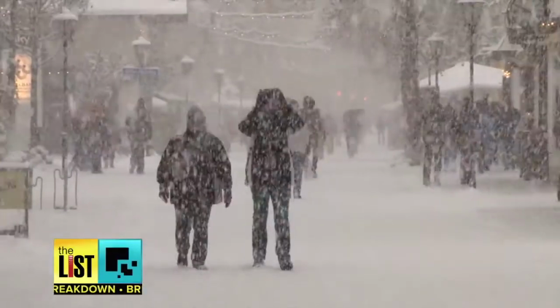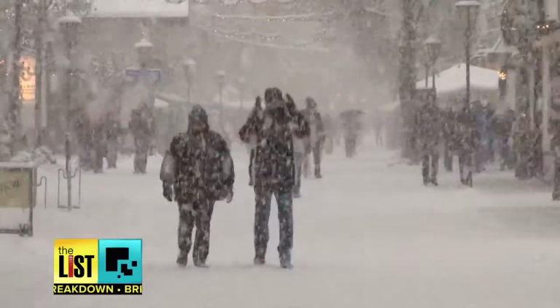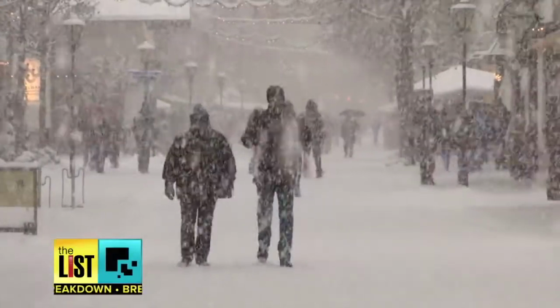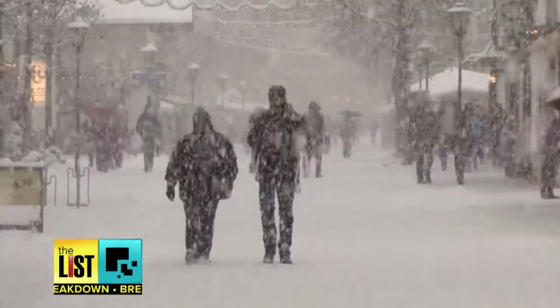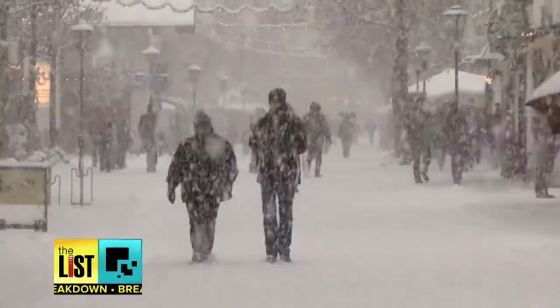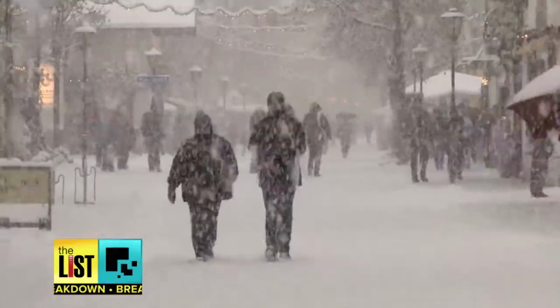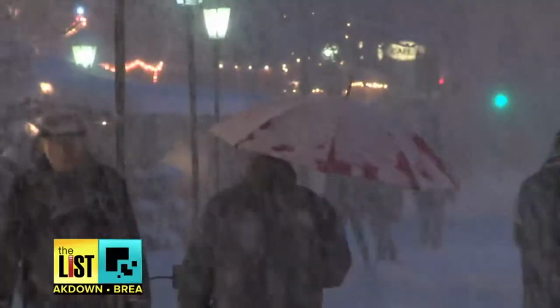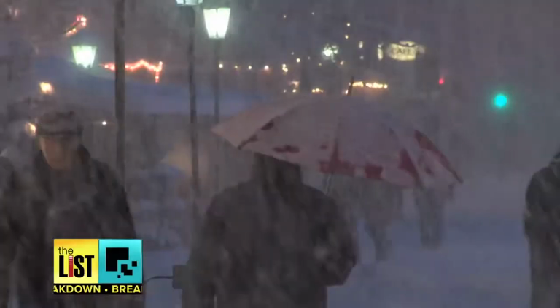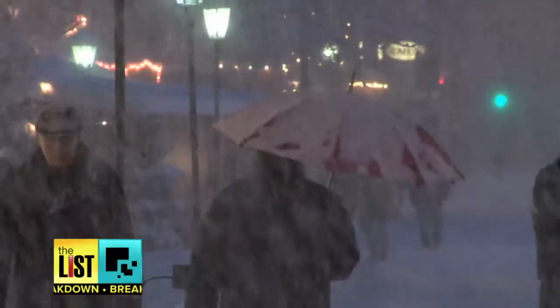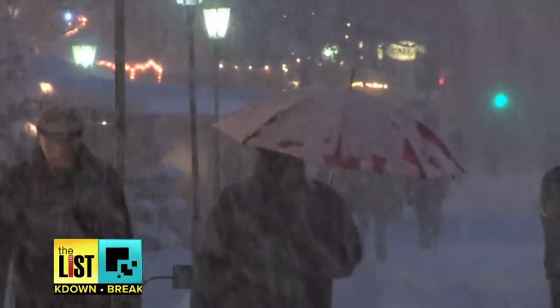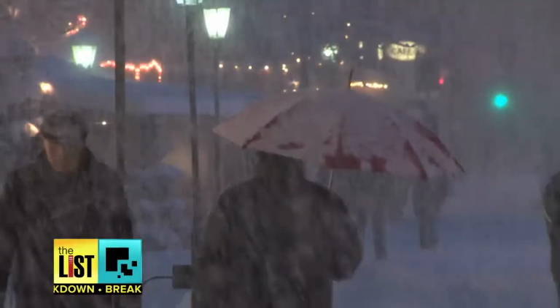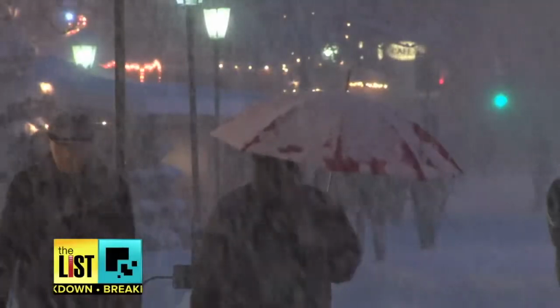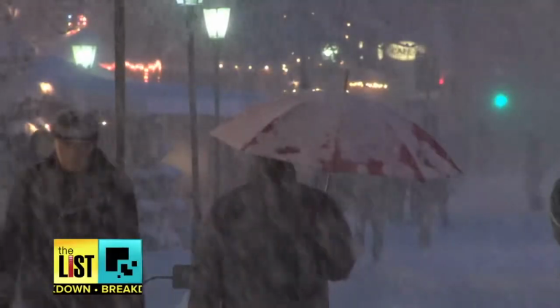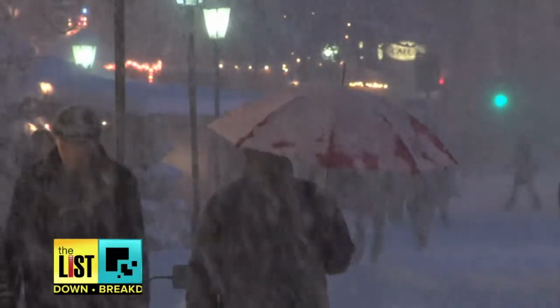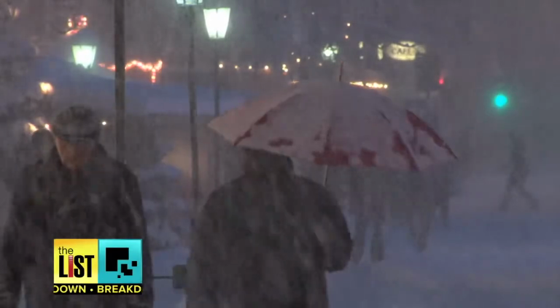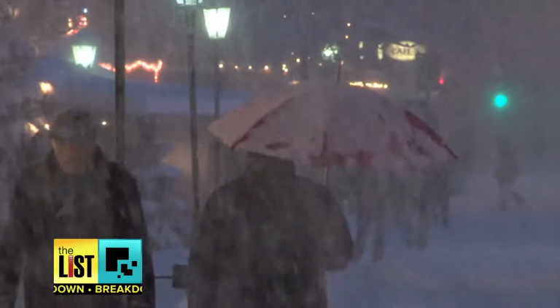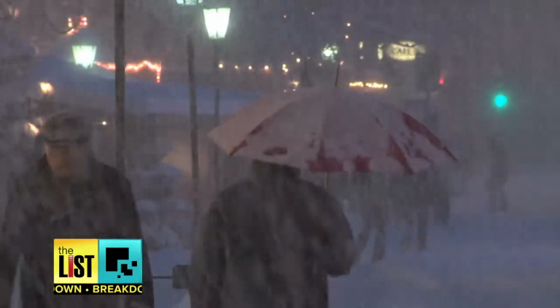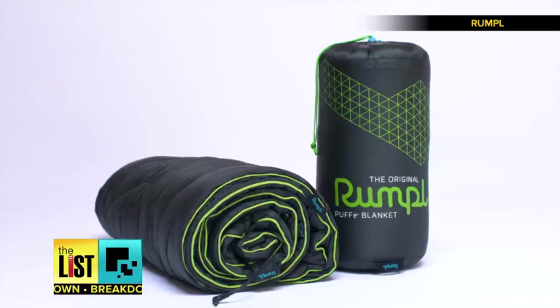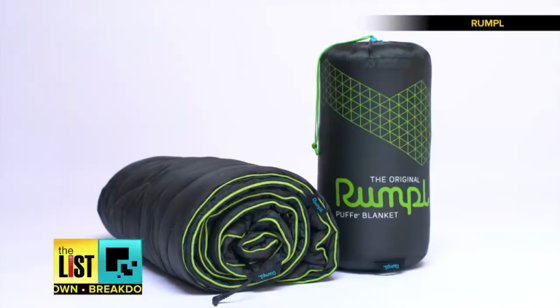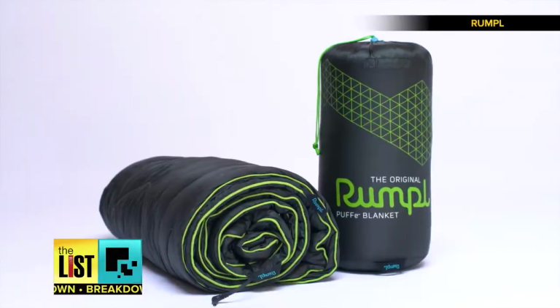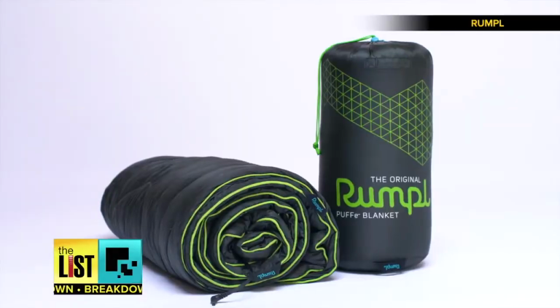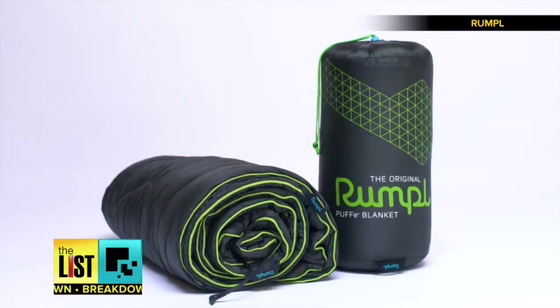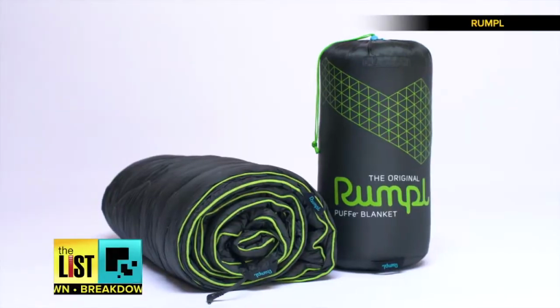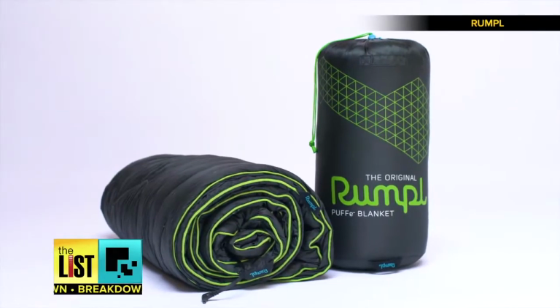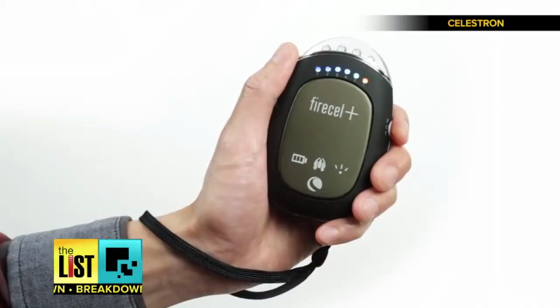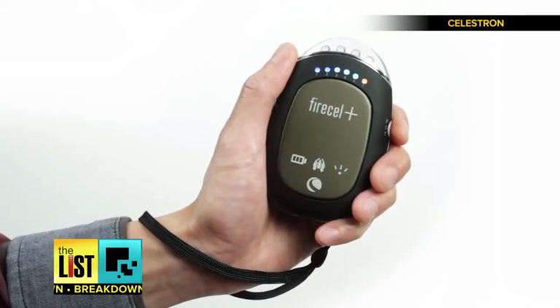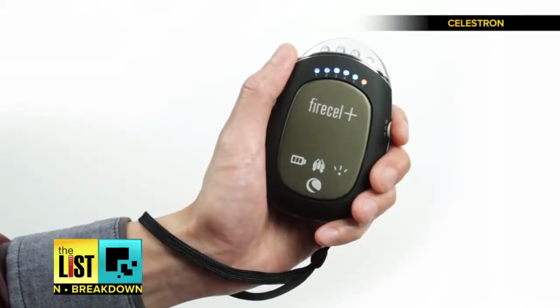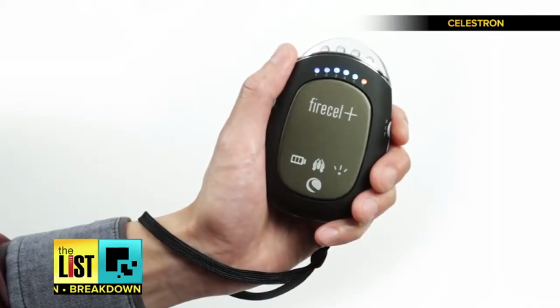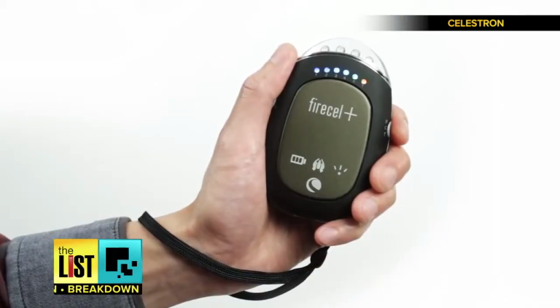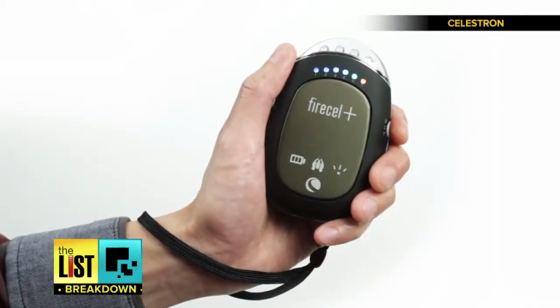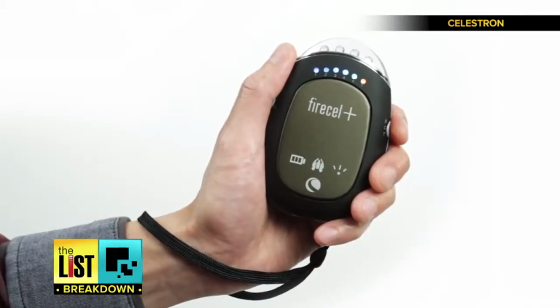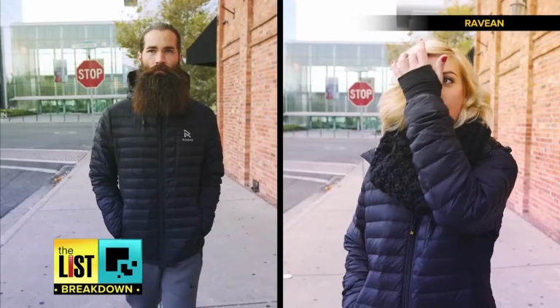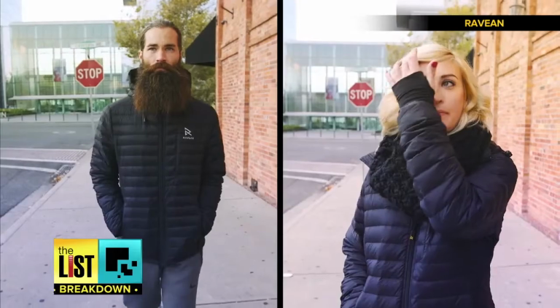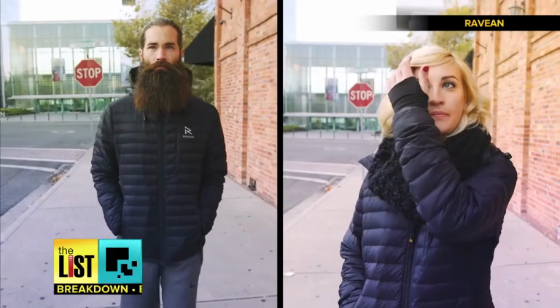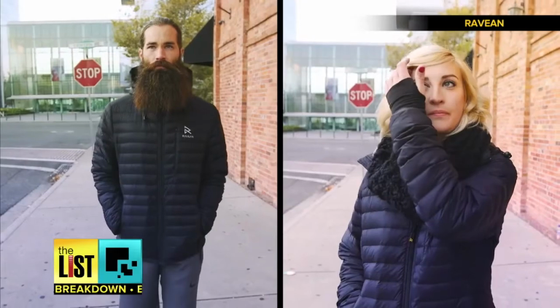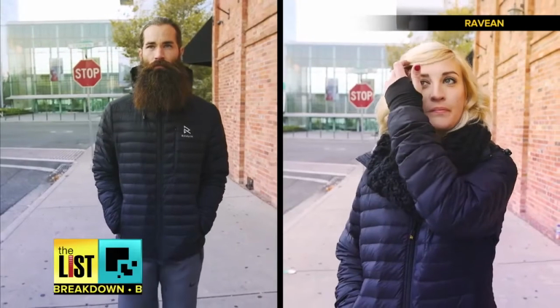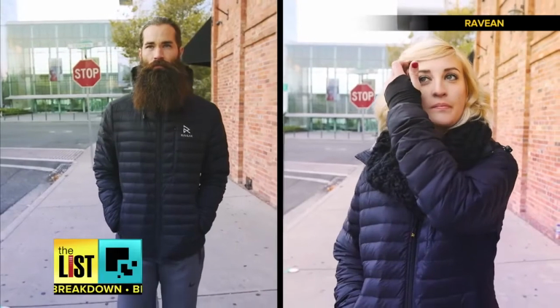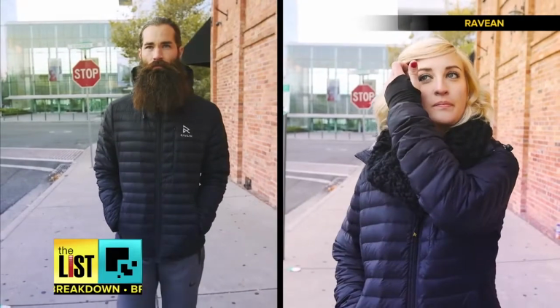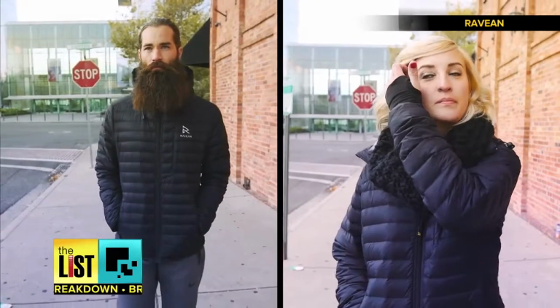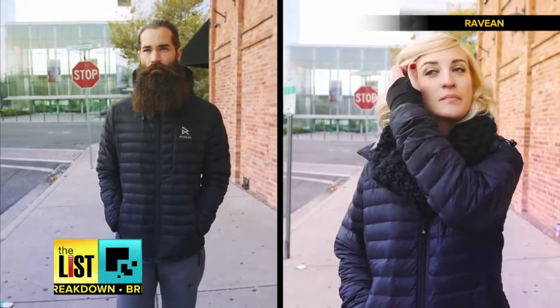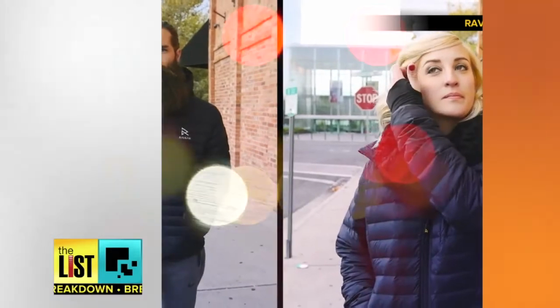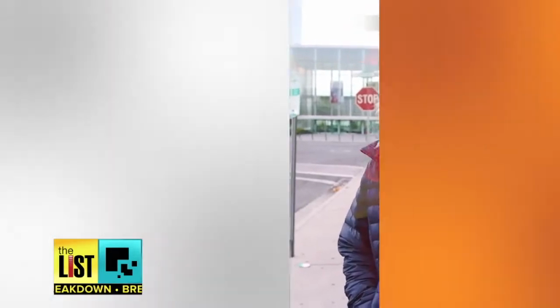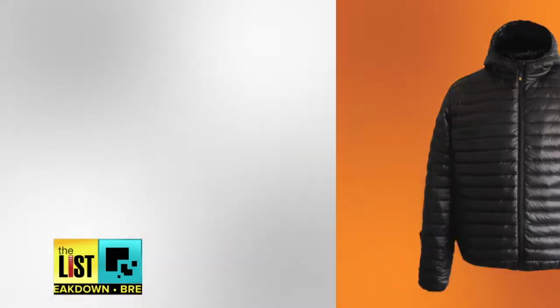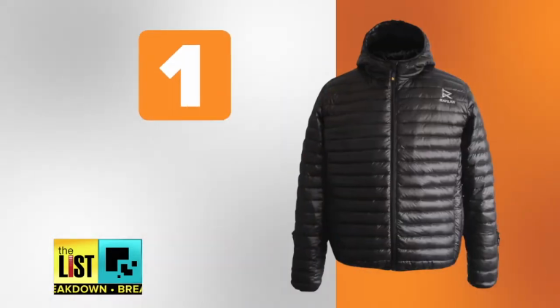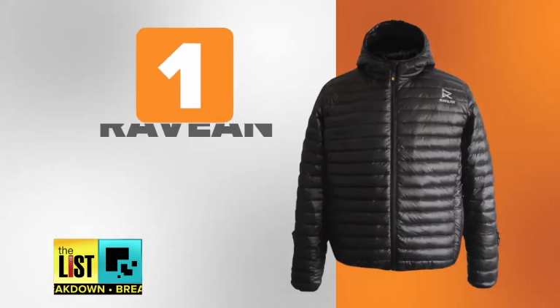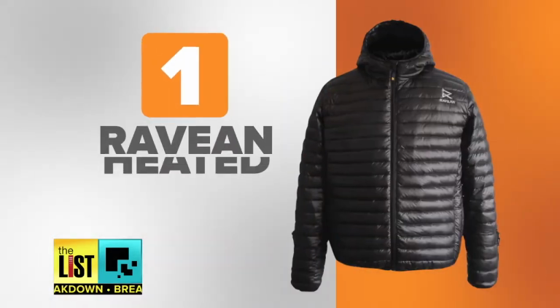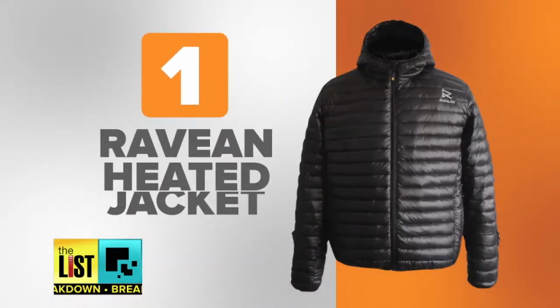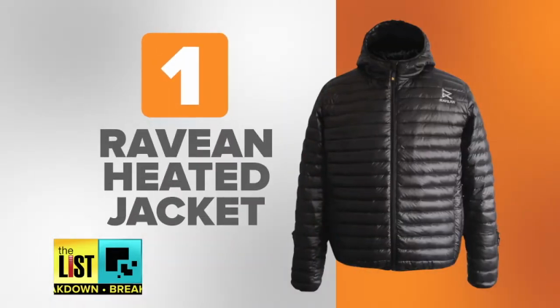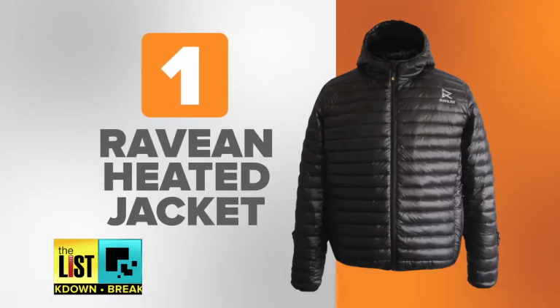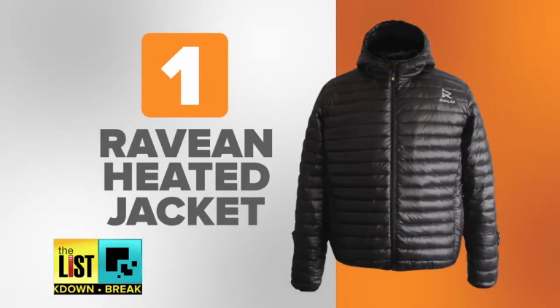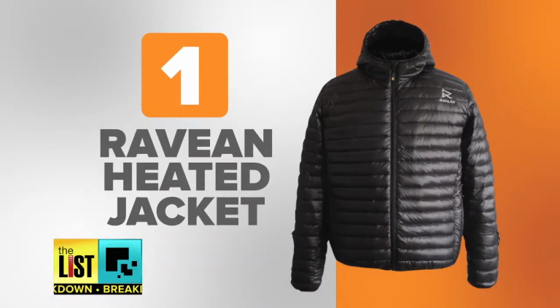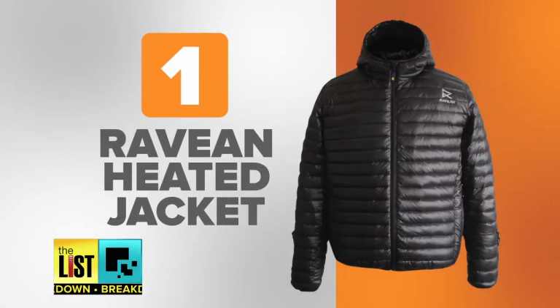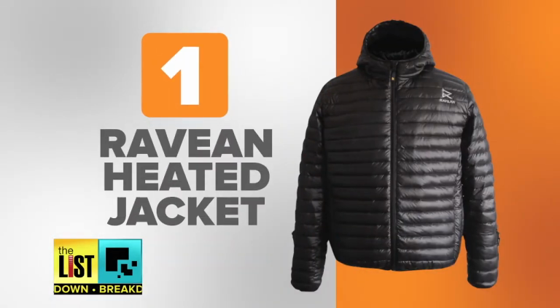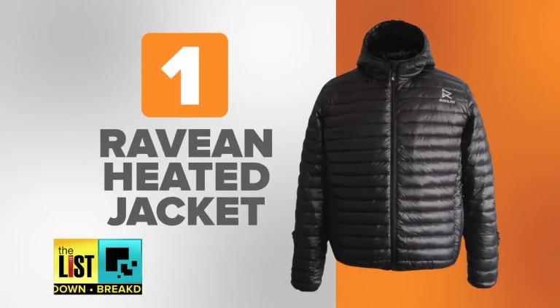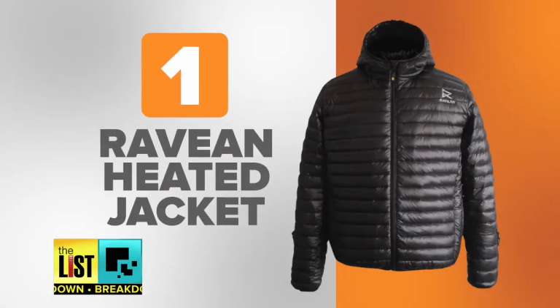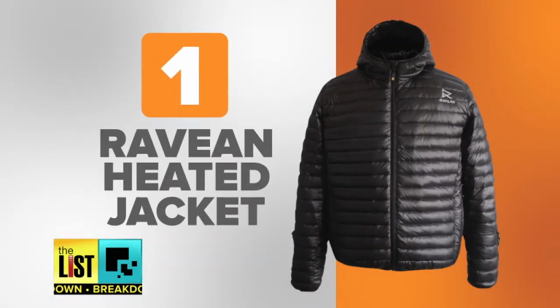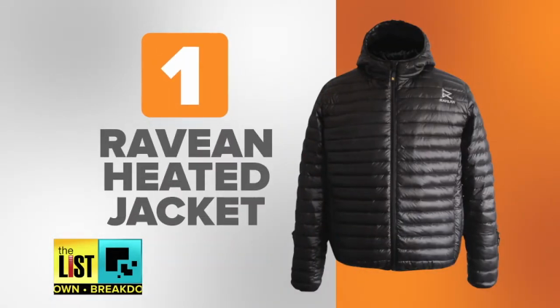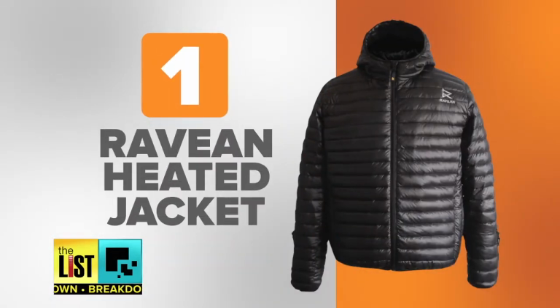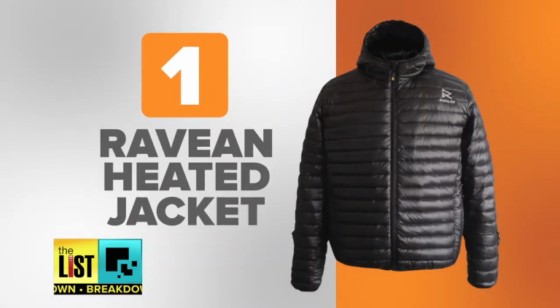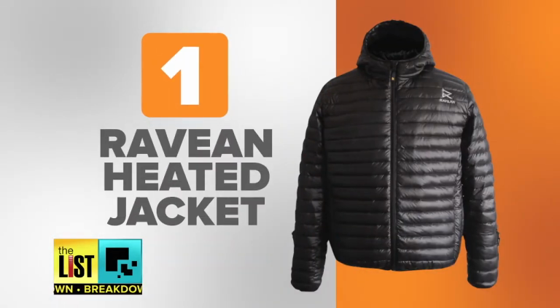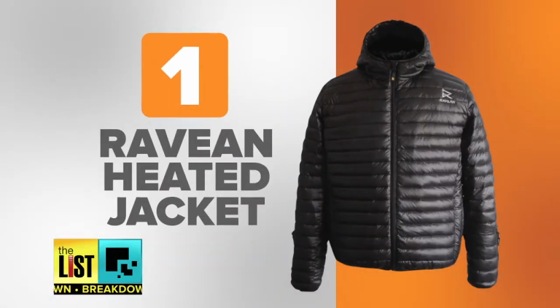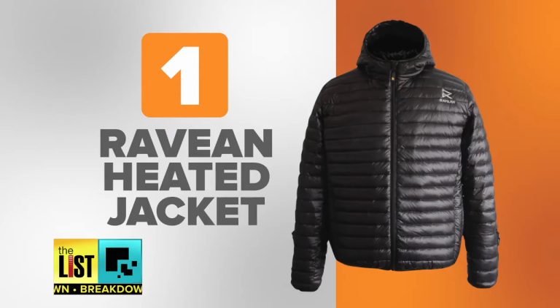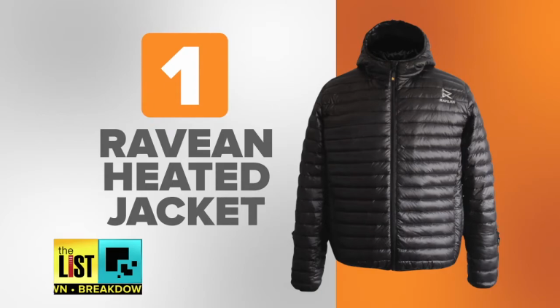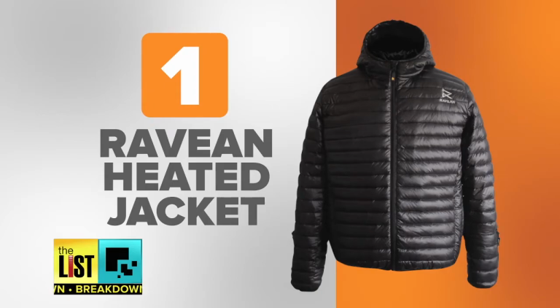Yeah, it's cold out there, but we've got a few ways tech can keep you toasty. At number one, the Rabian Heated Jacket.